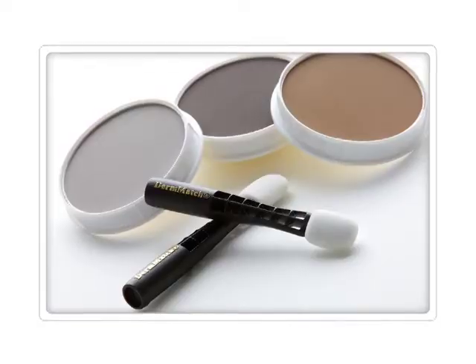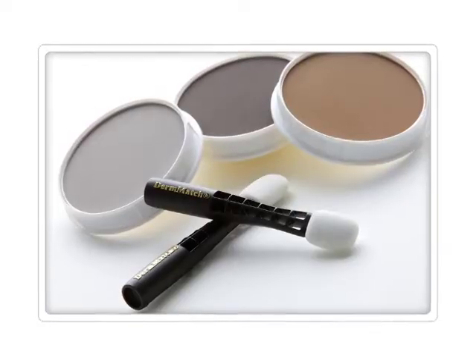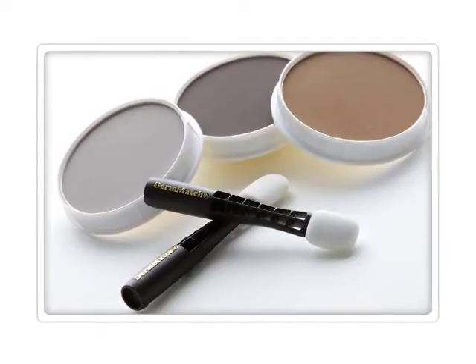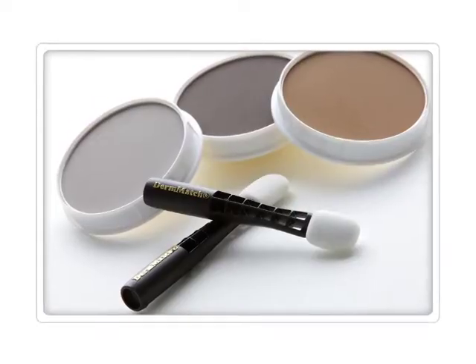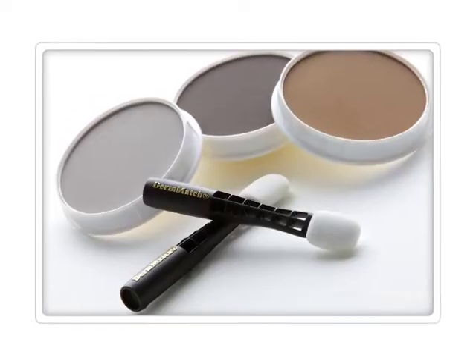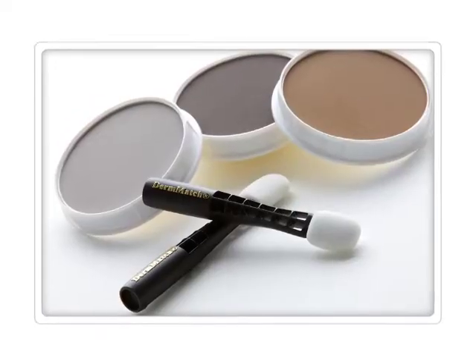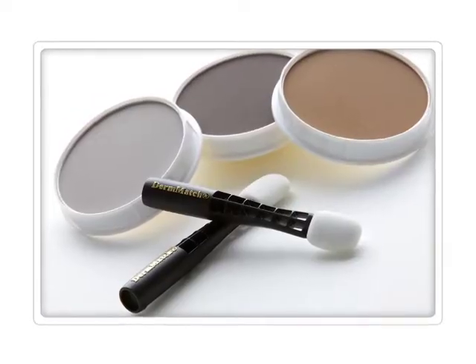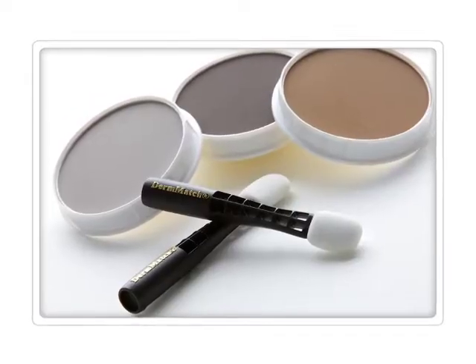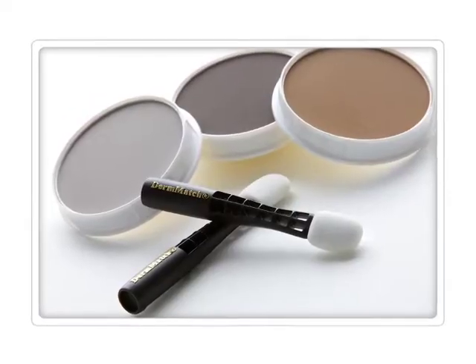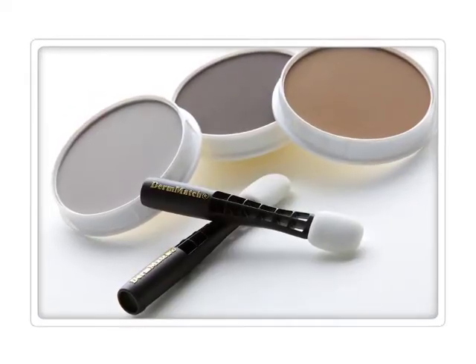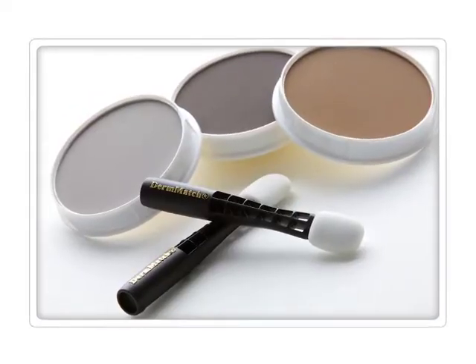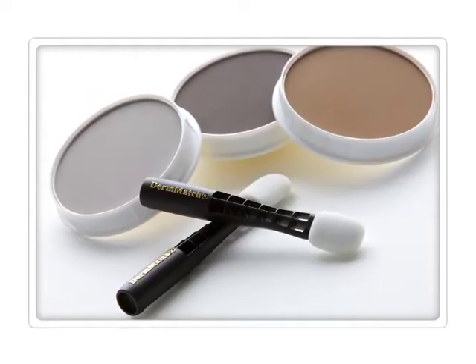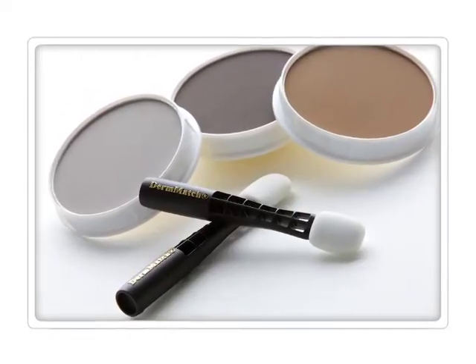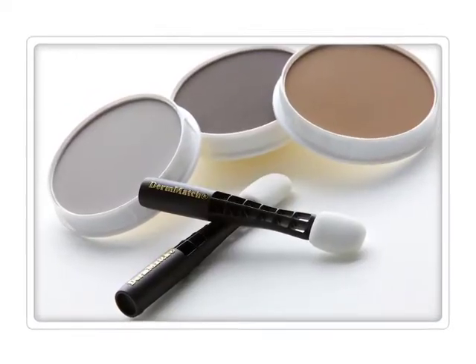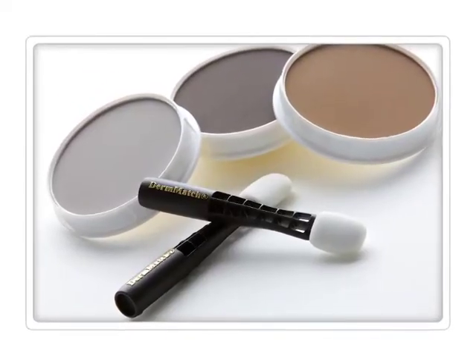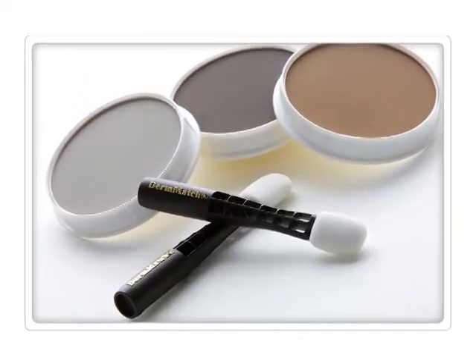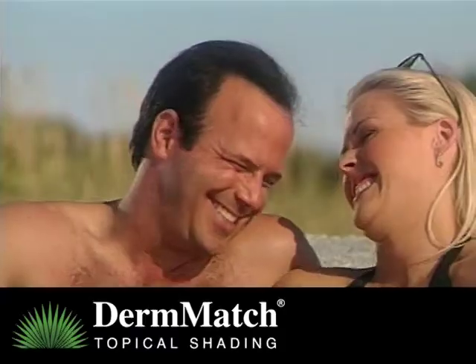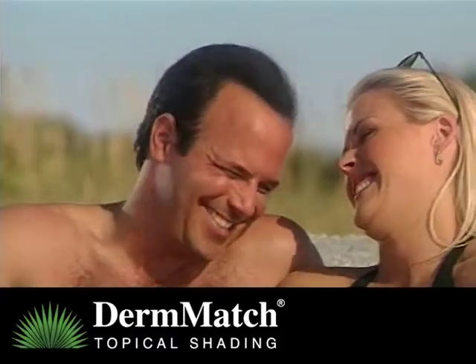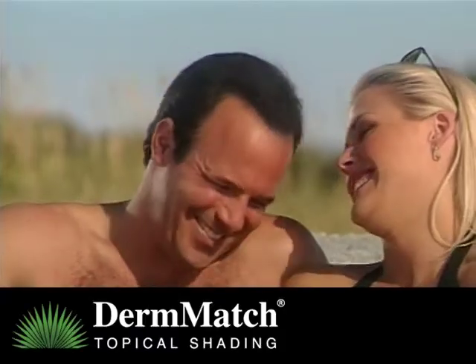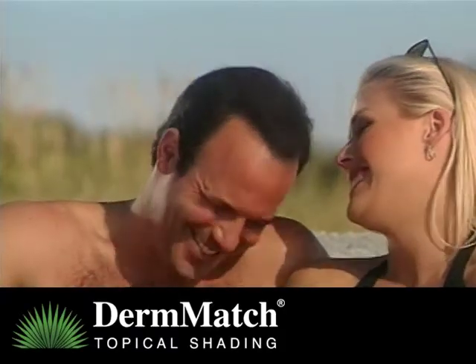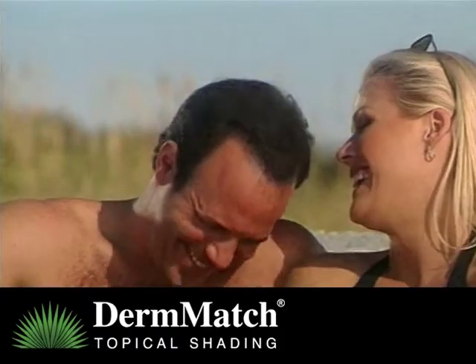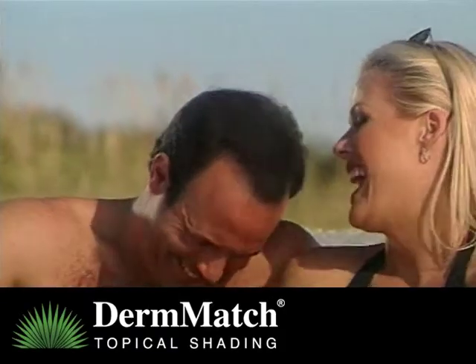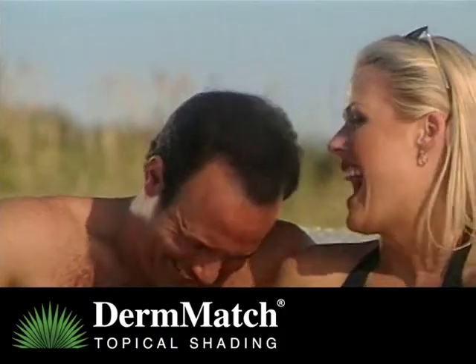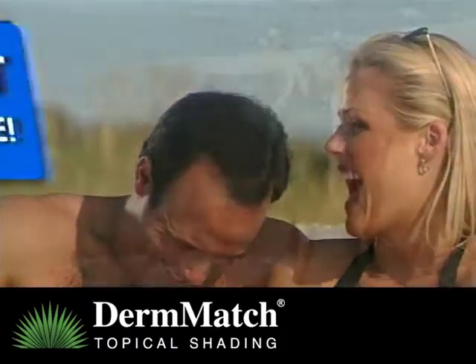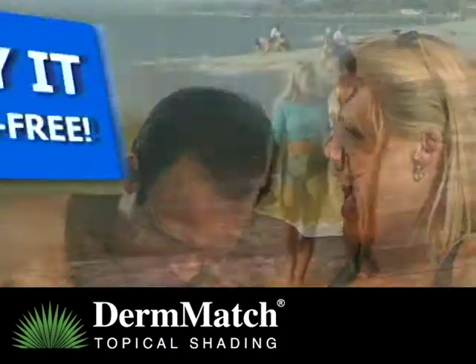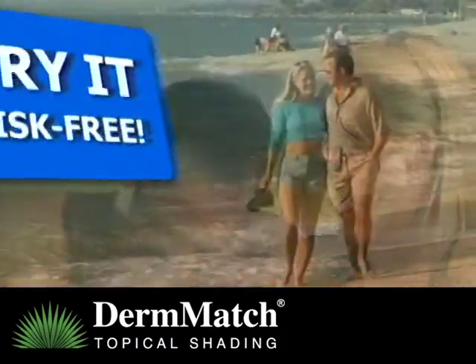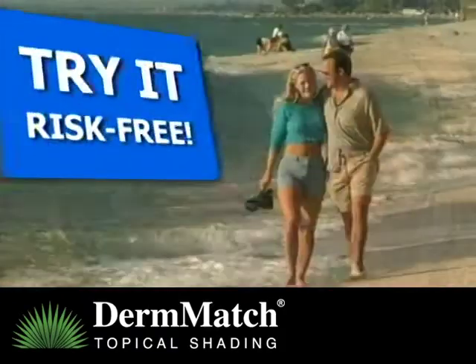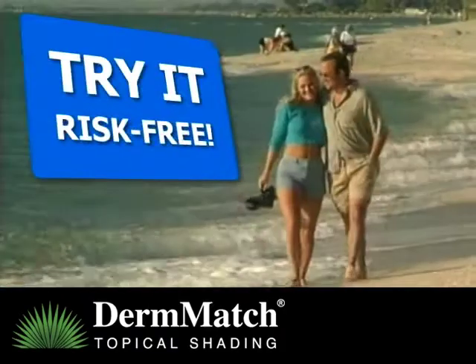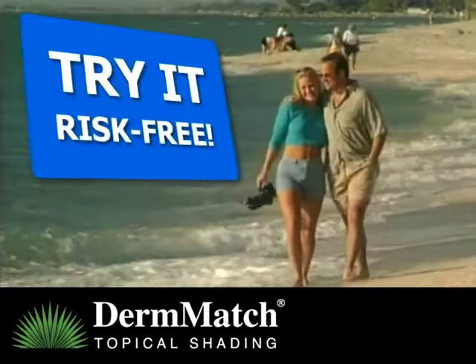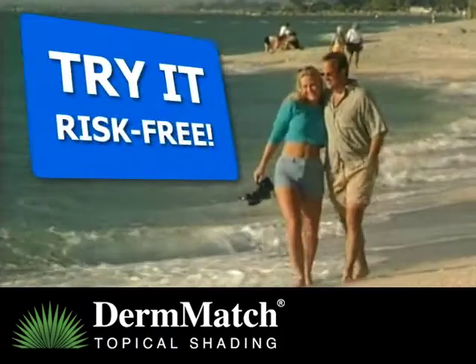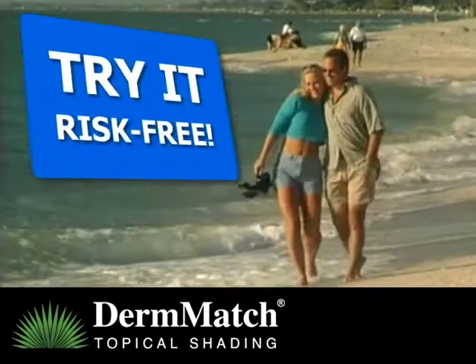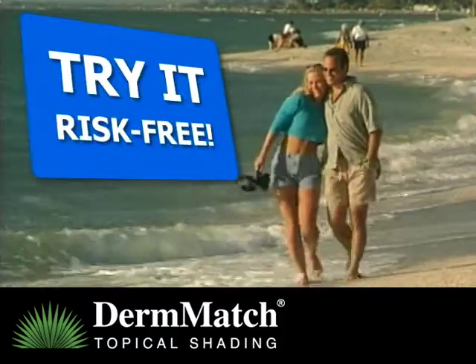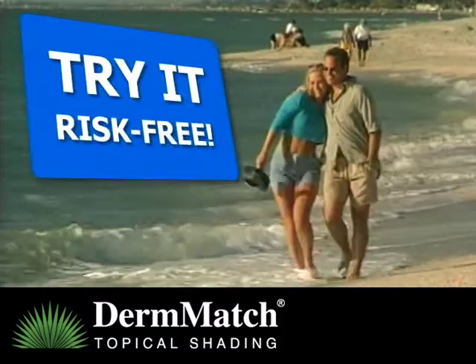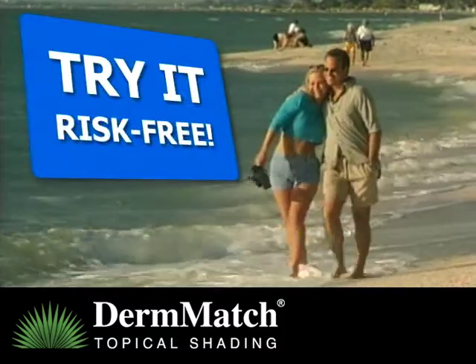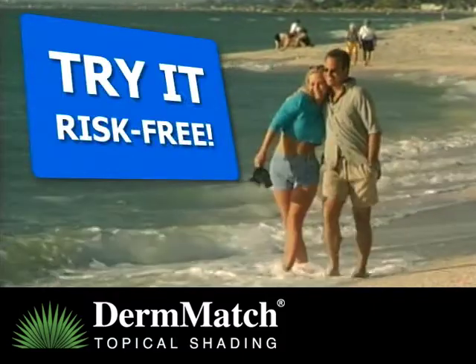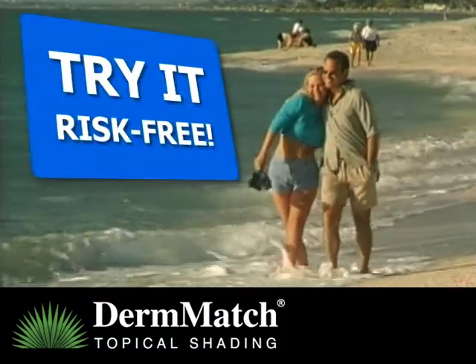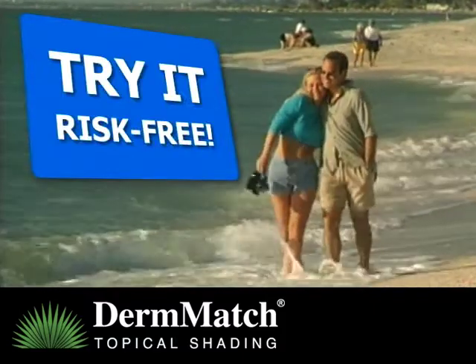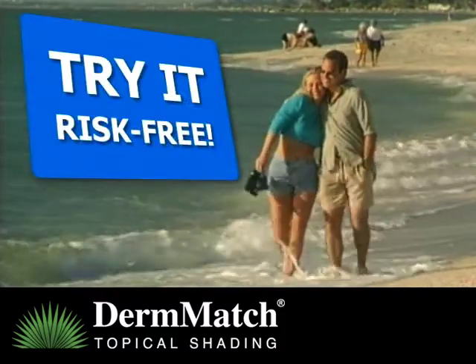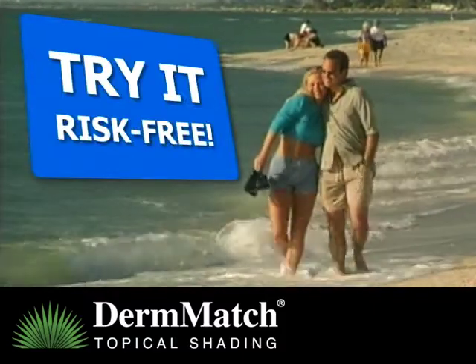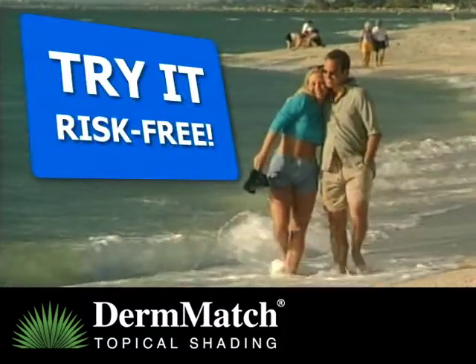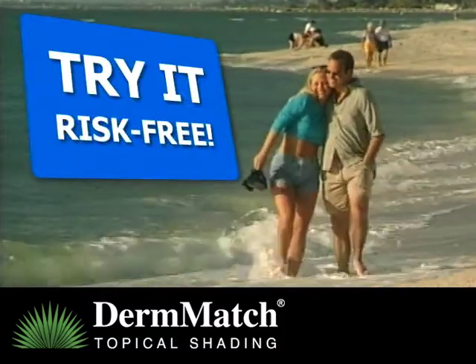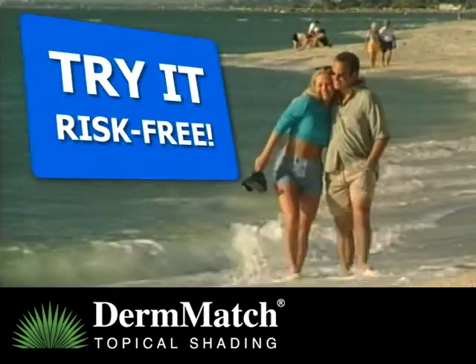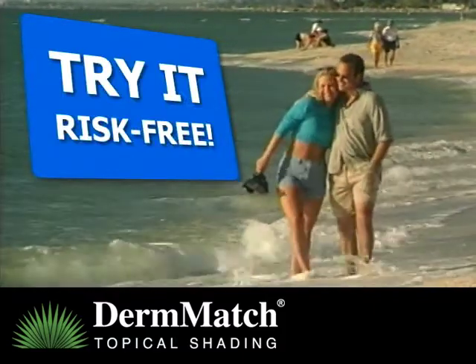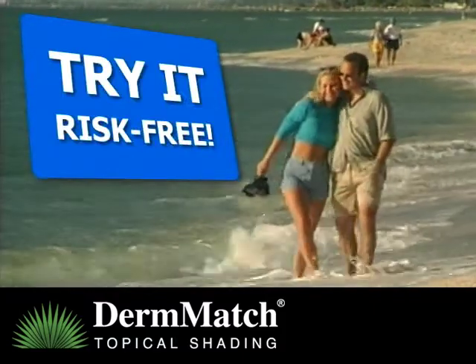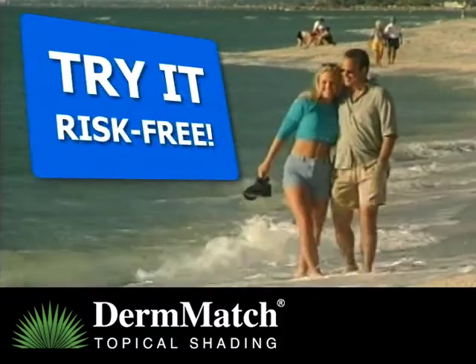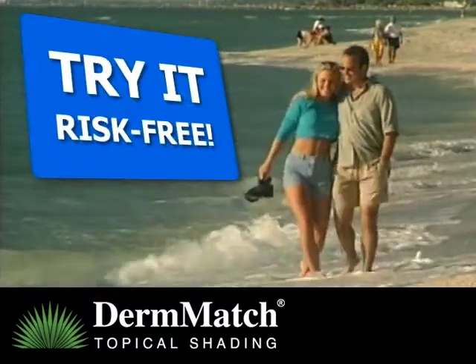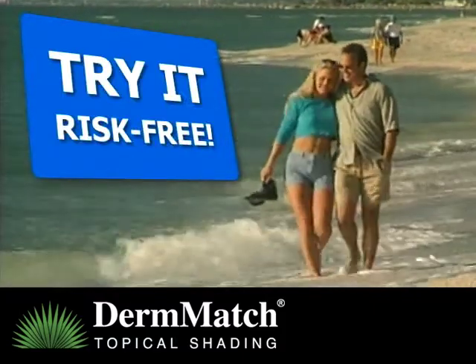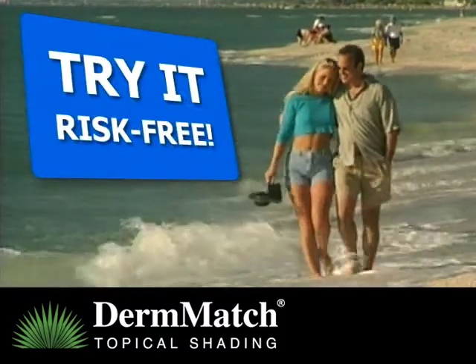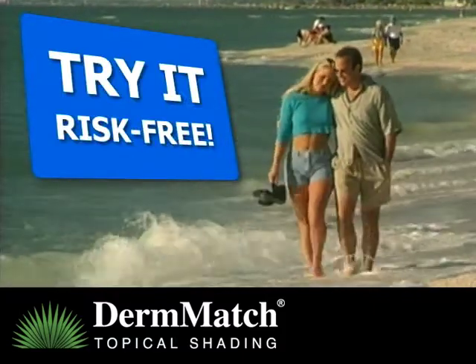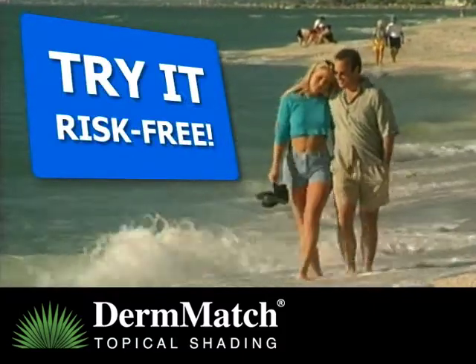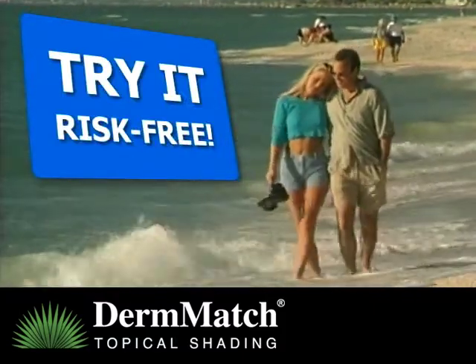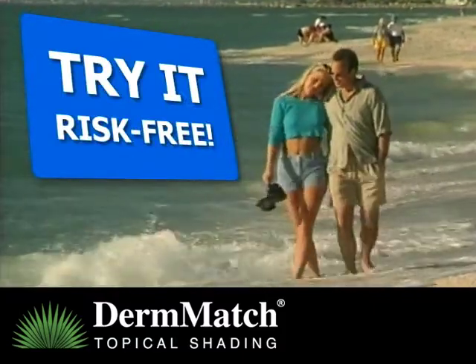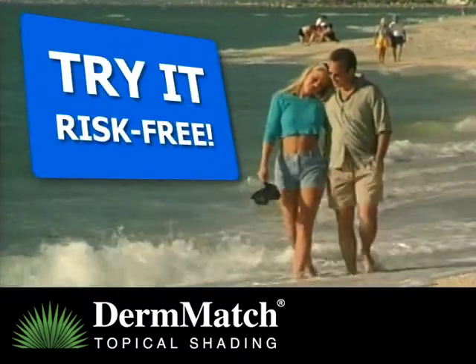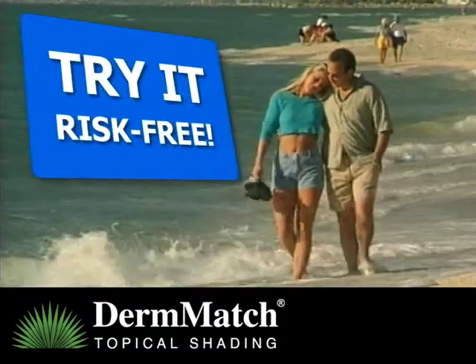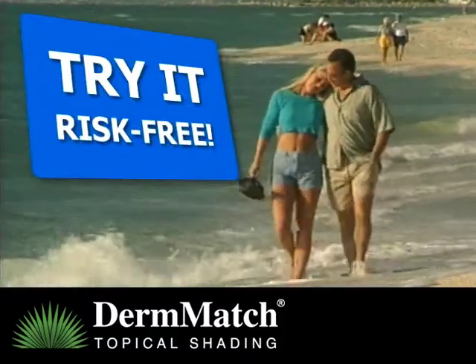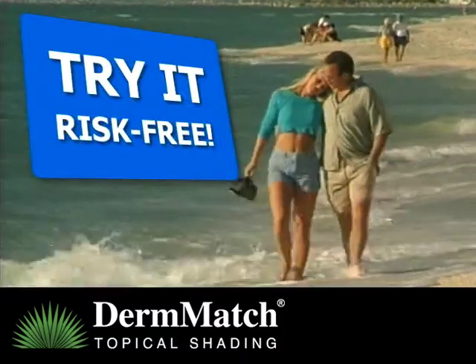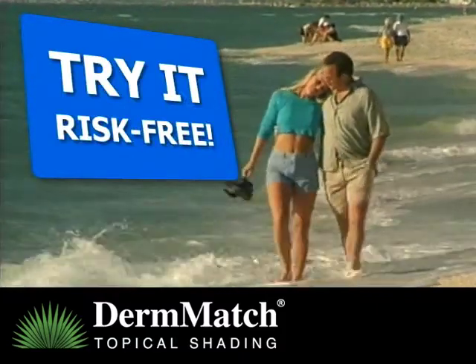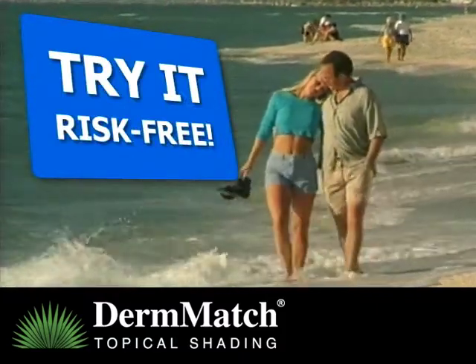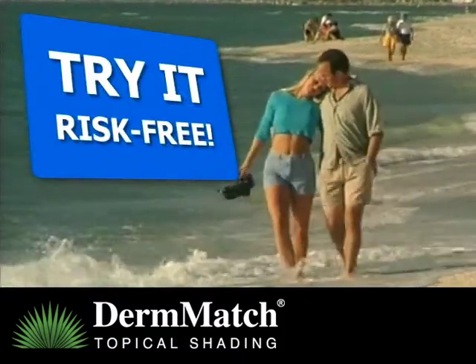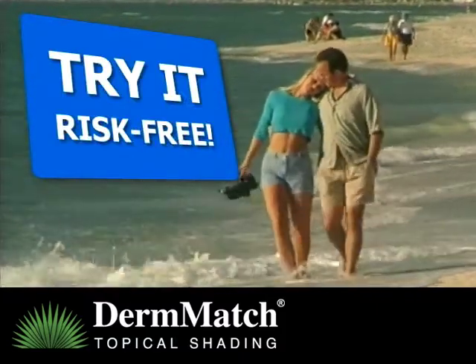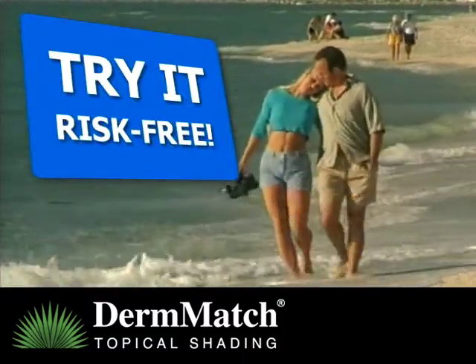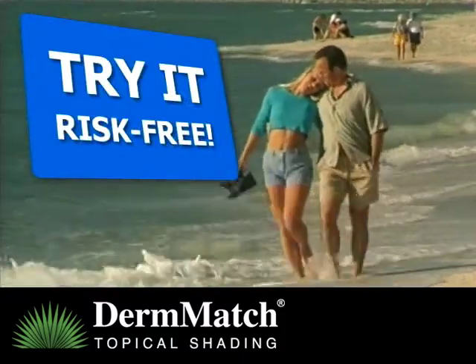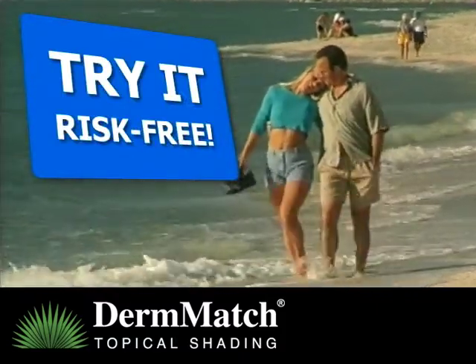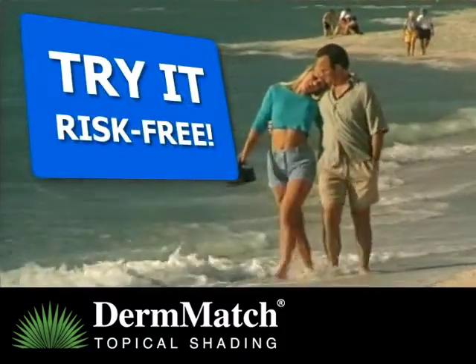Why not try DermMatch right now? Take advantage of our risk-free trial and start enjoying a thick, full head of hair right away.